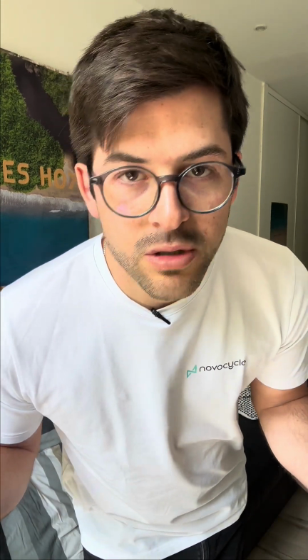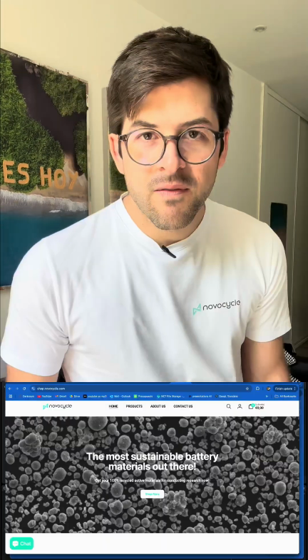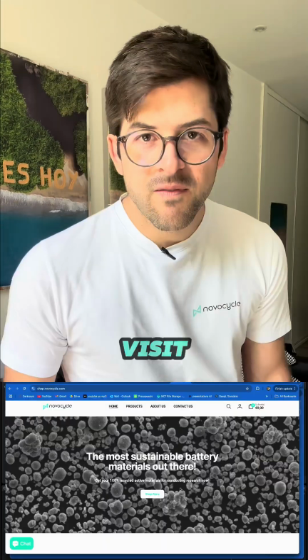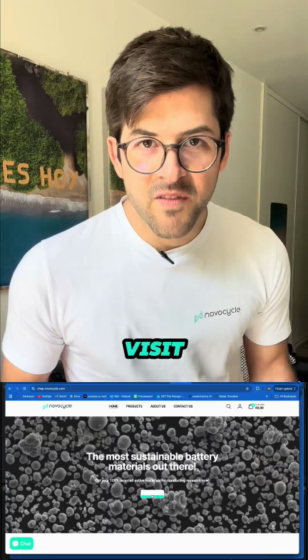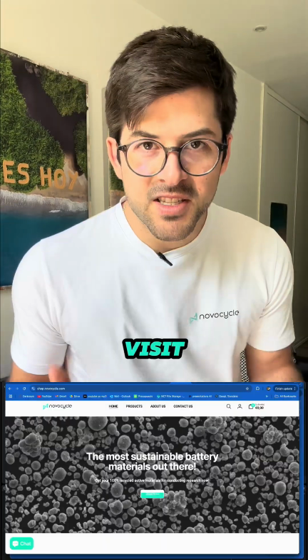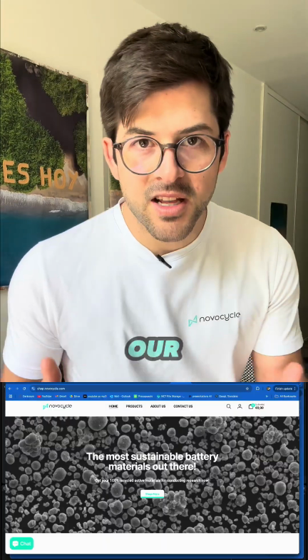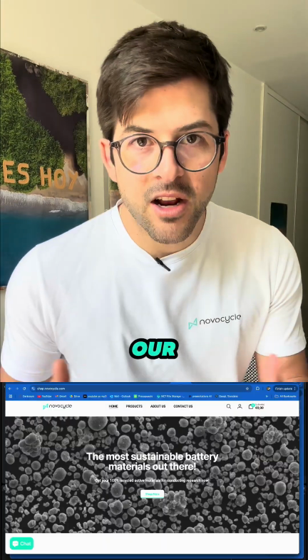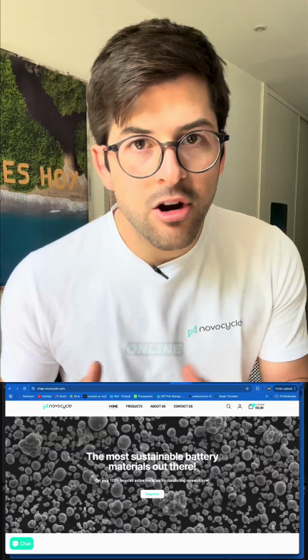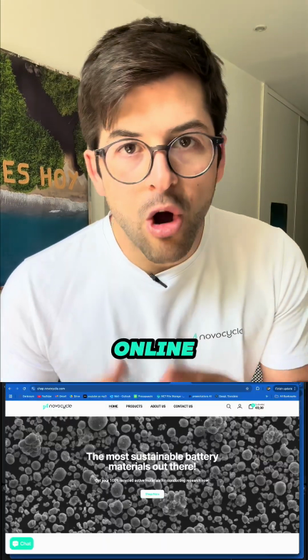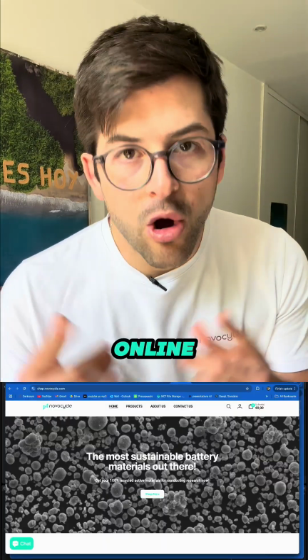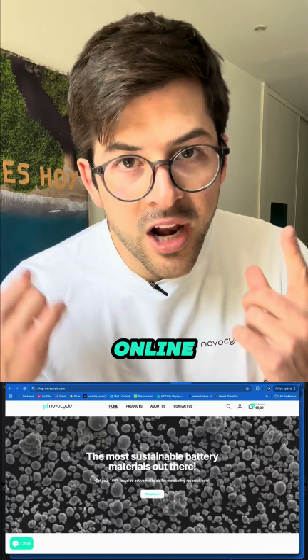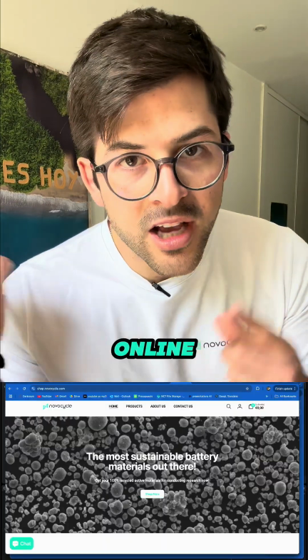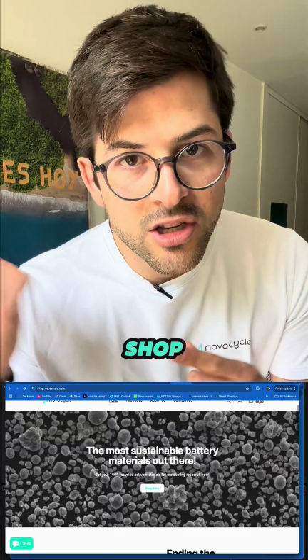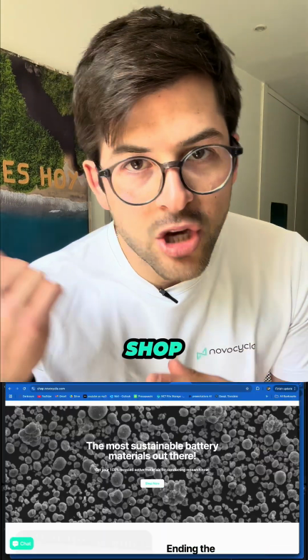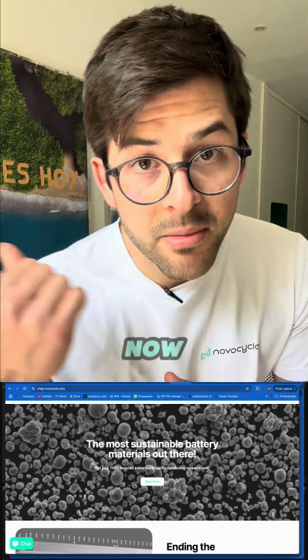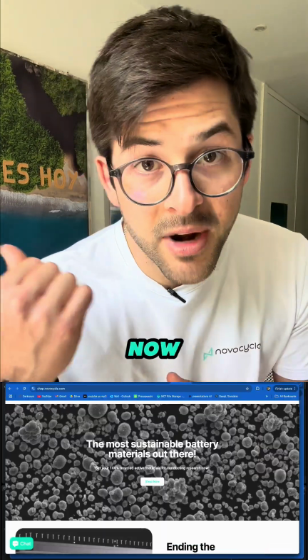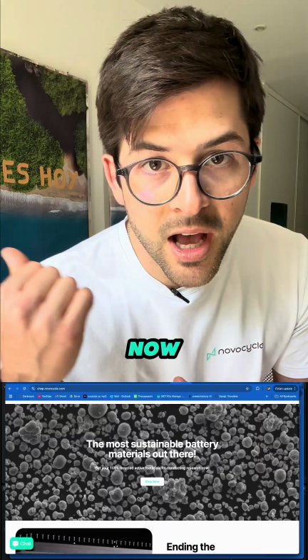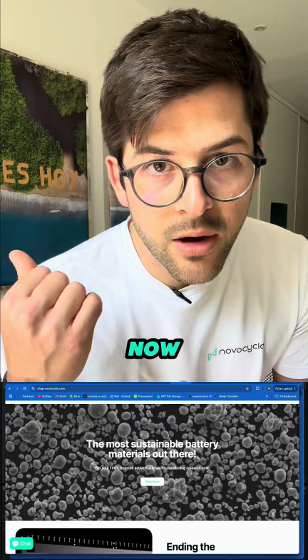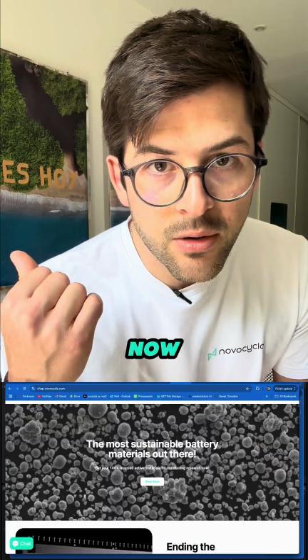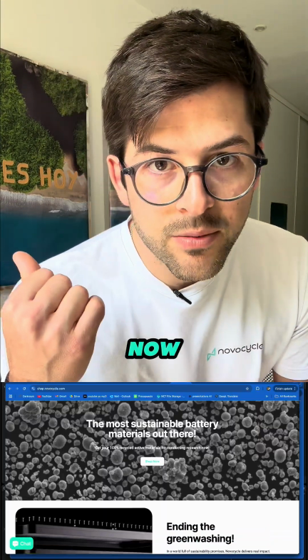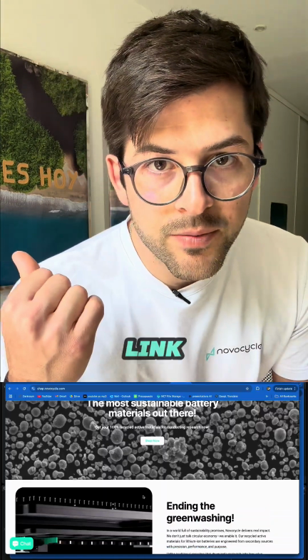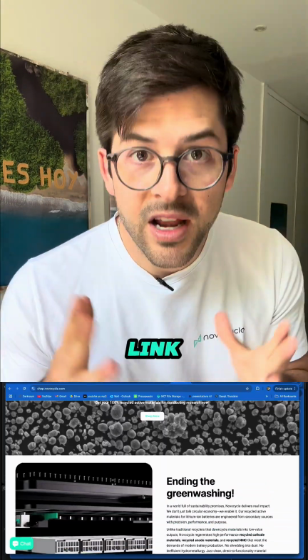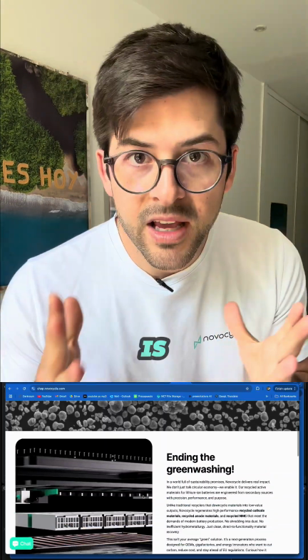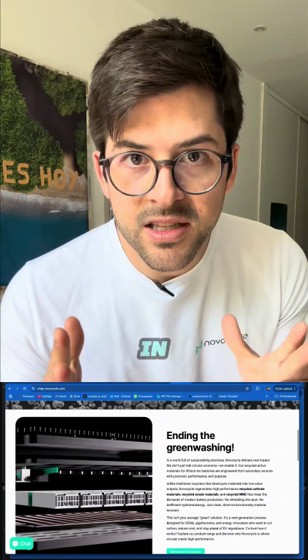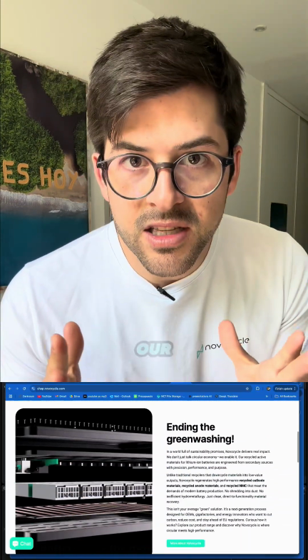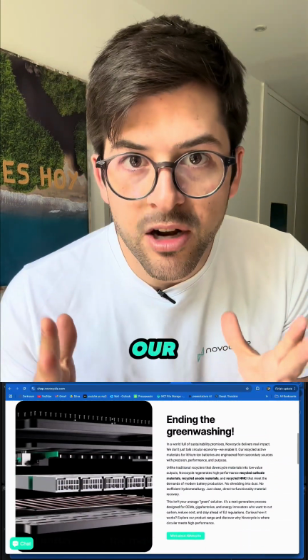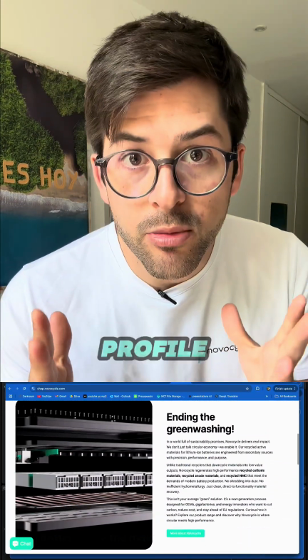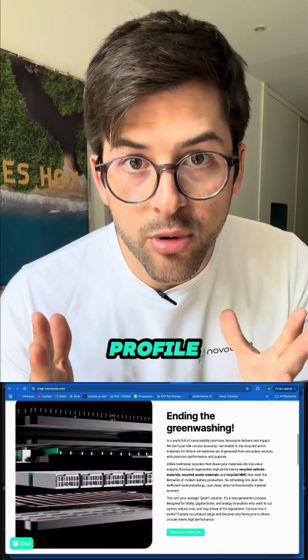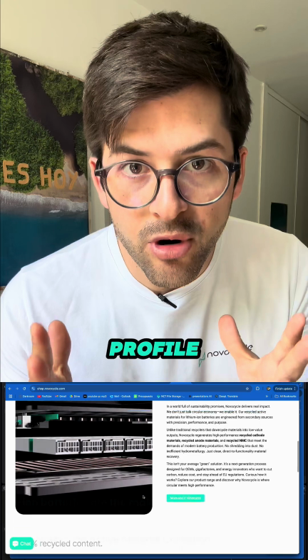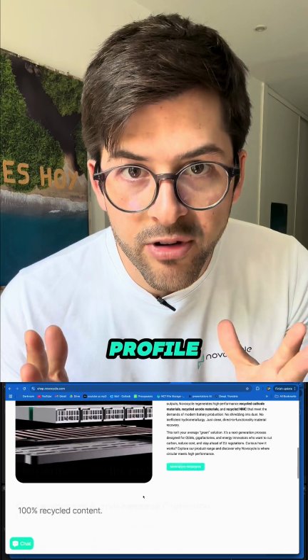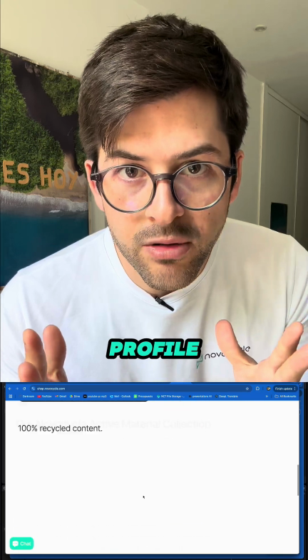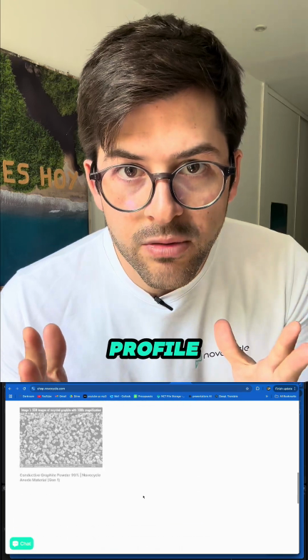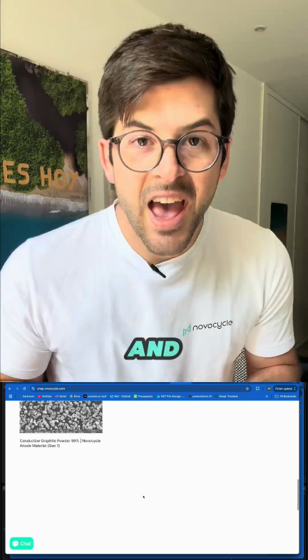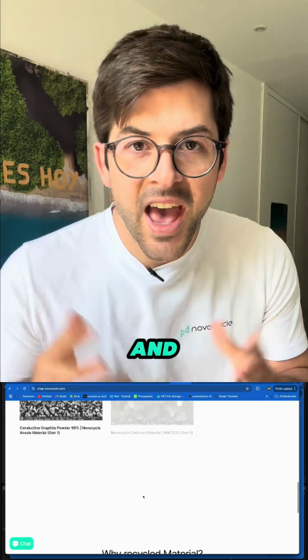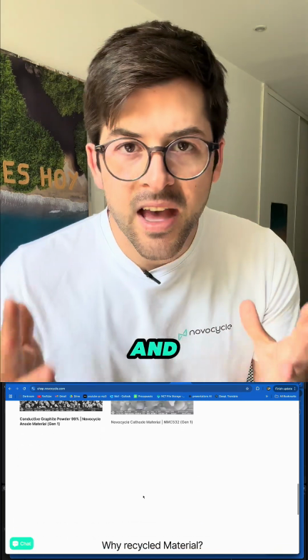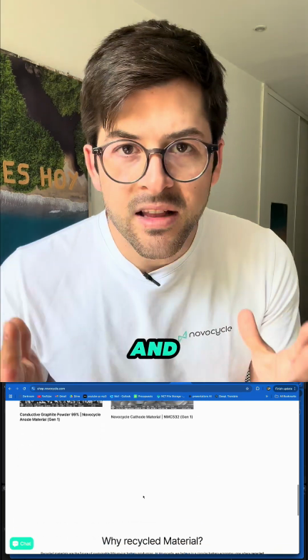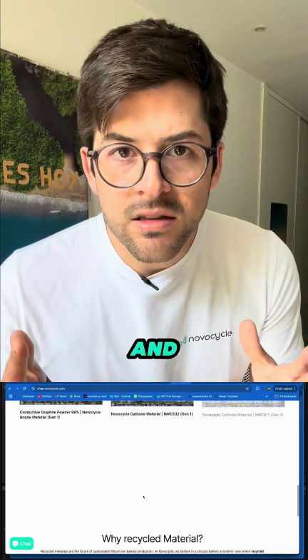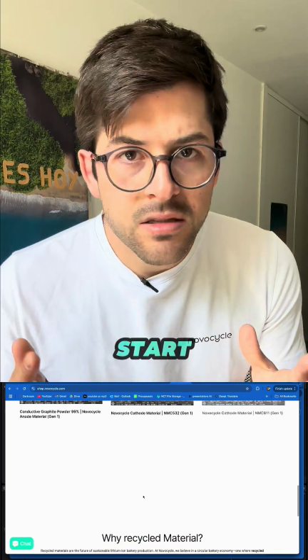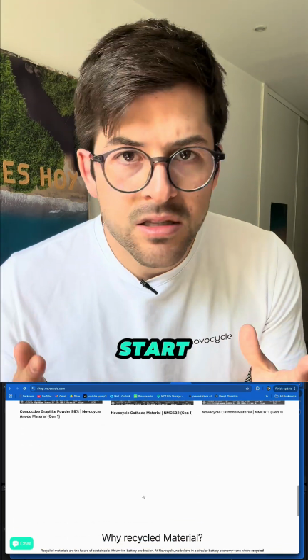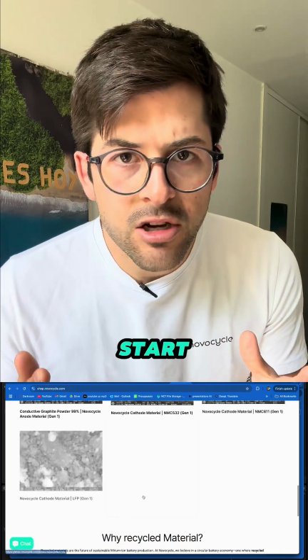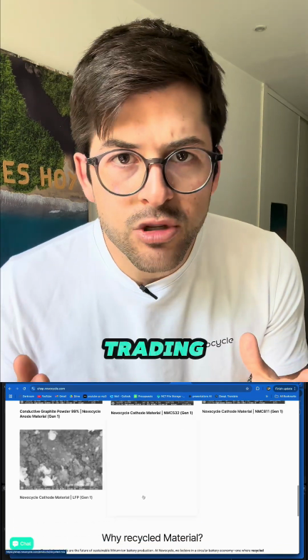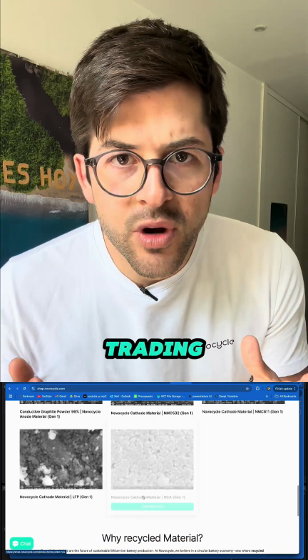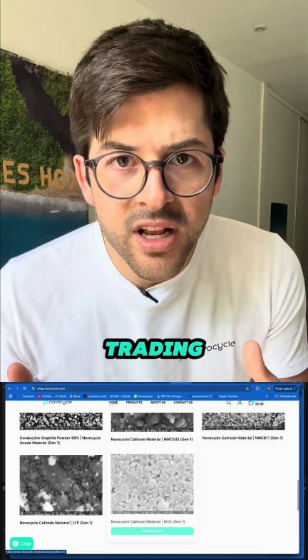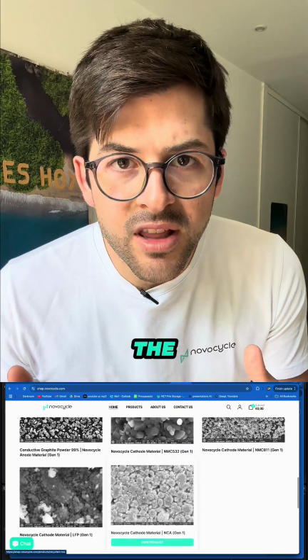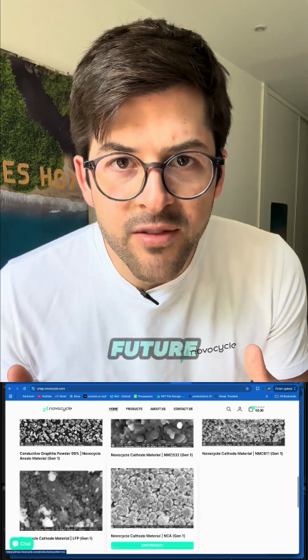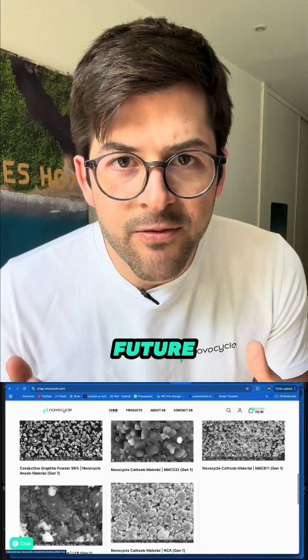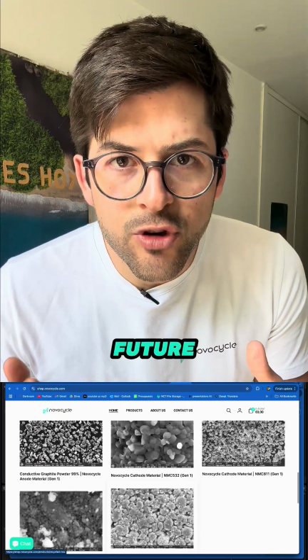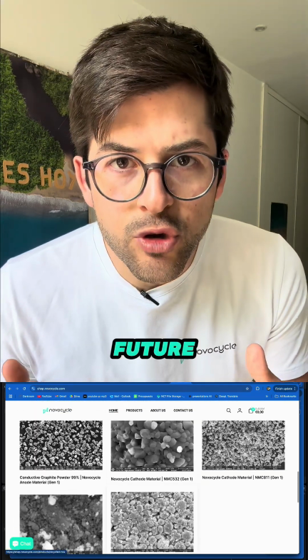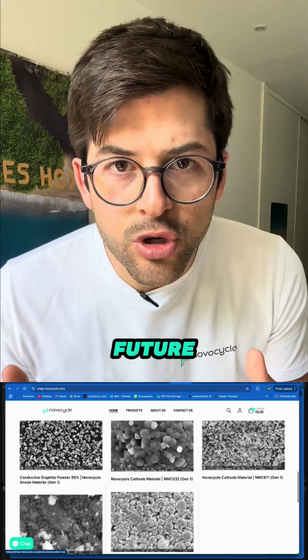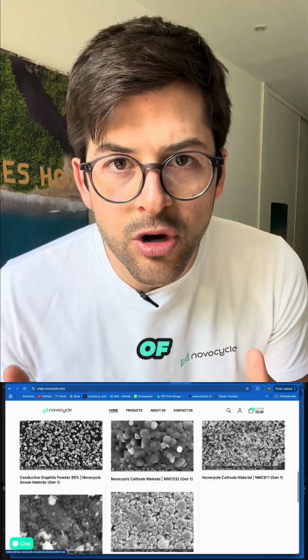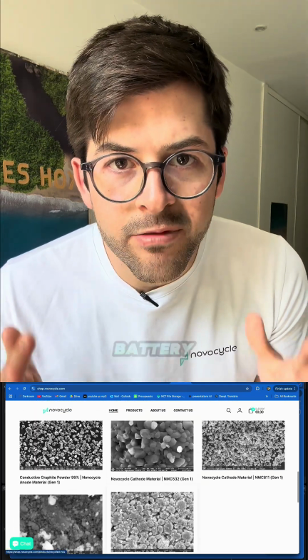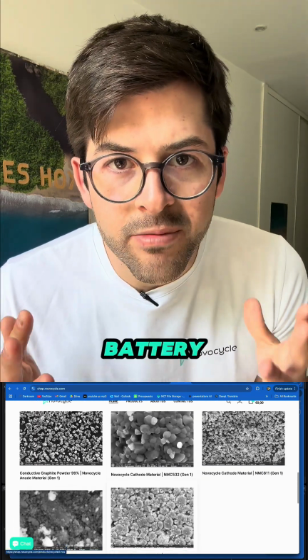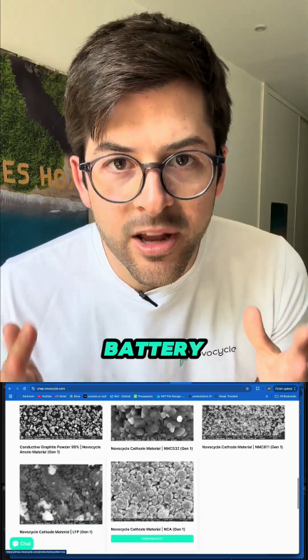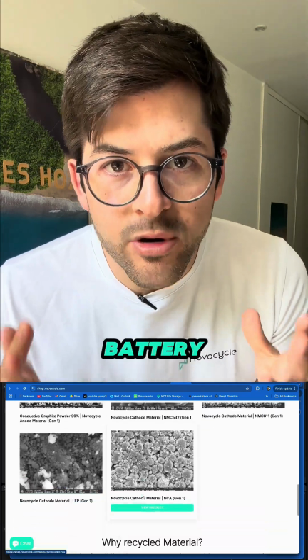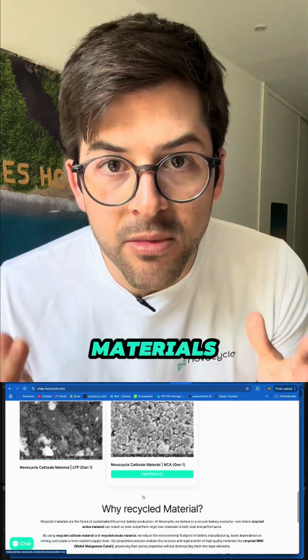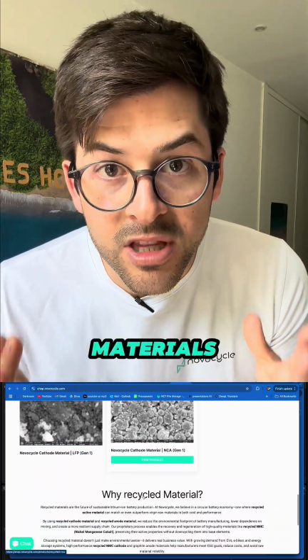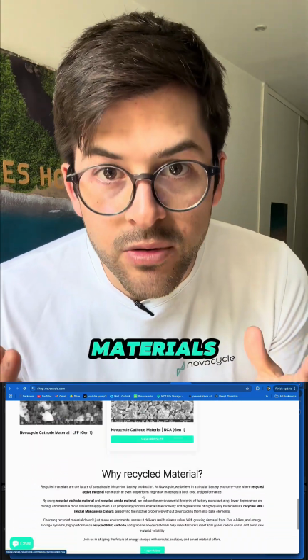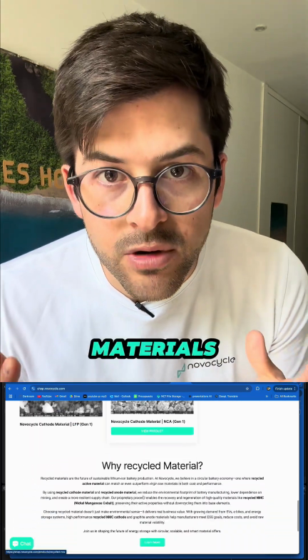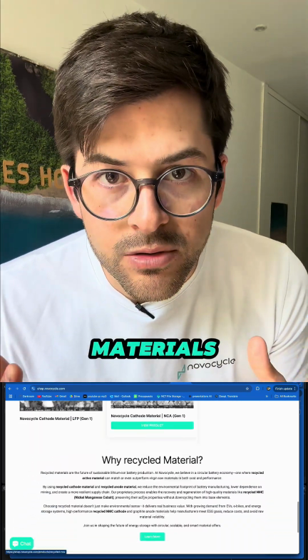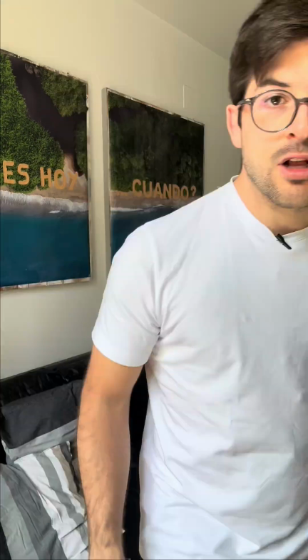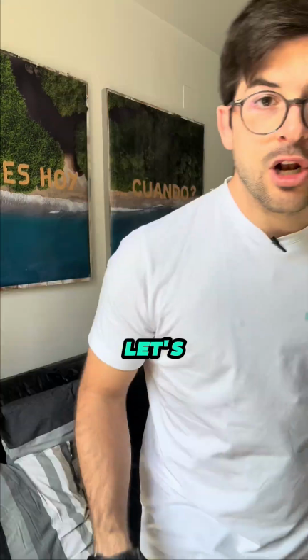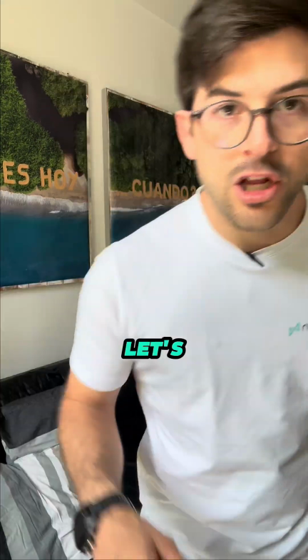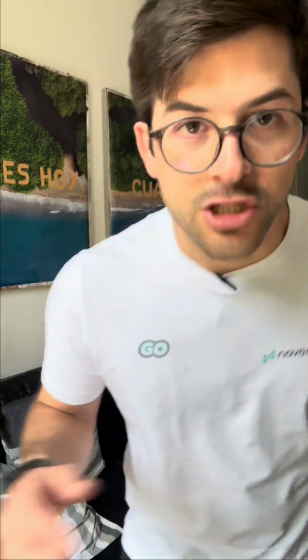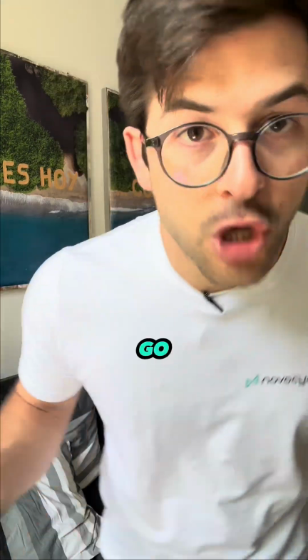Visit our online shop now — the link is in our profile — and start trading the future of battery materials. Let's go!